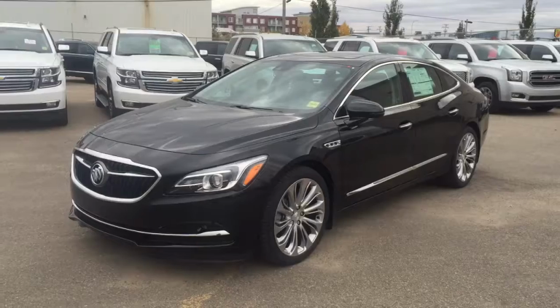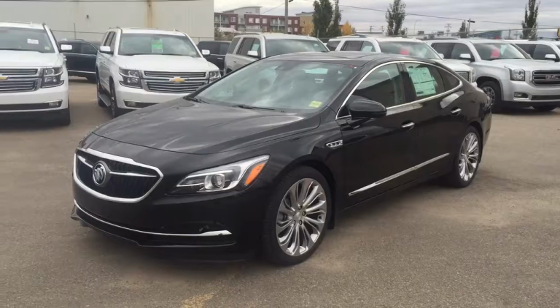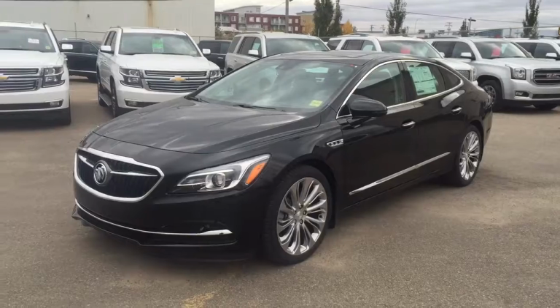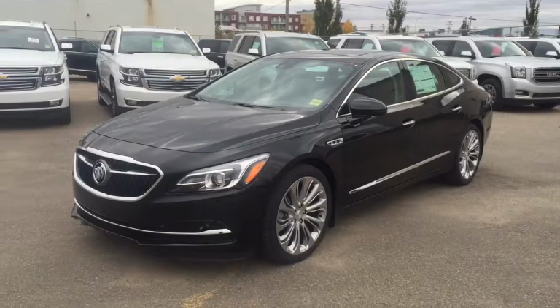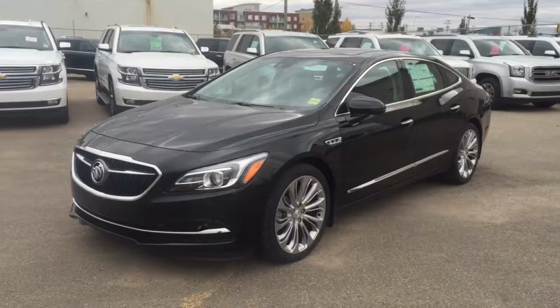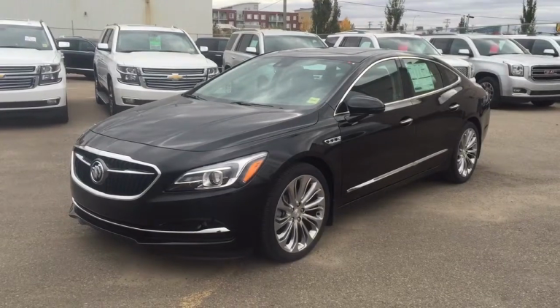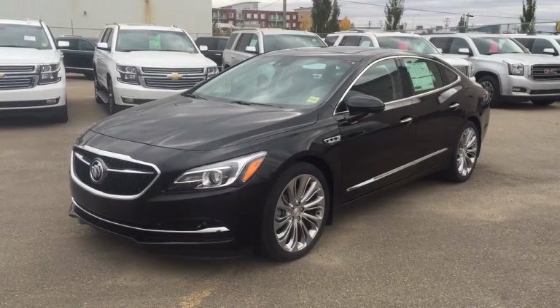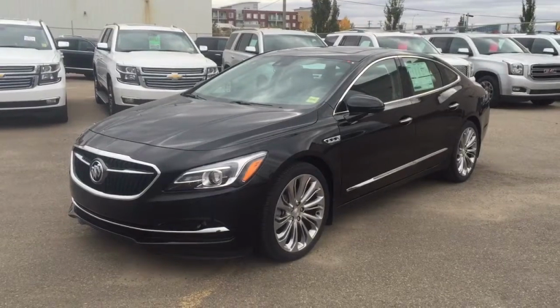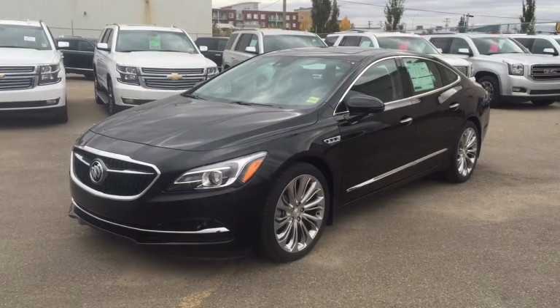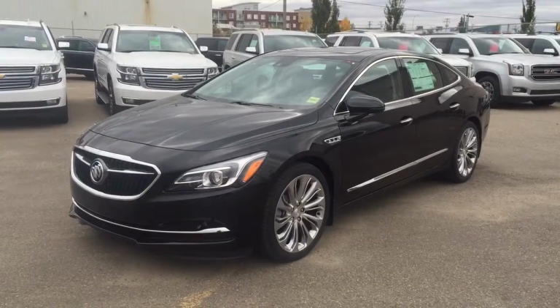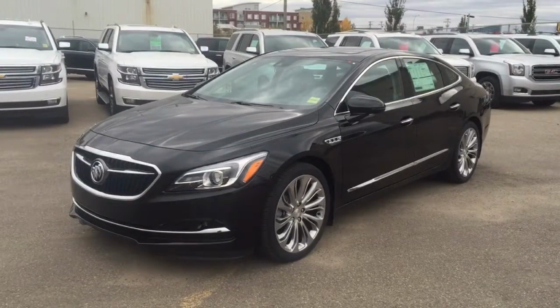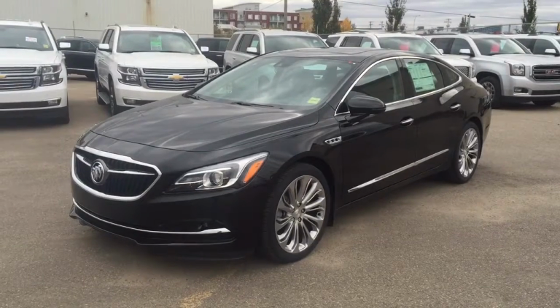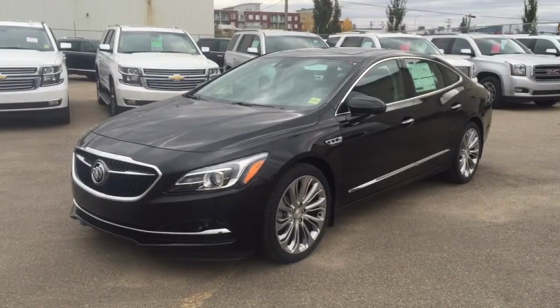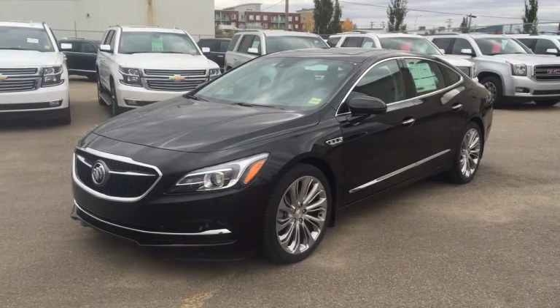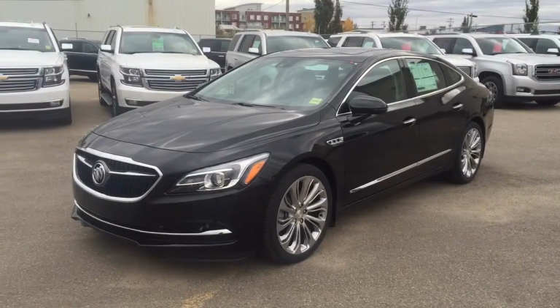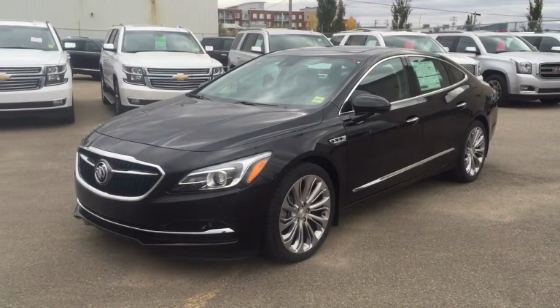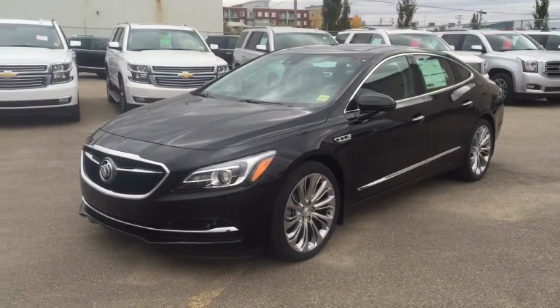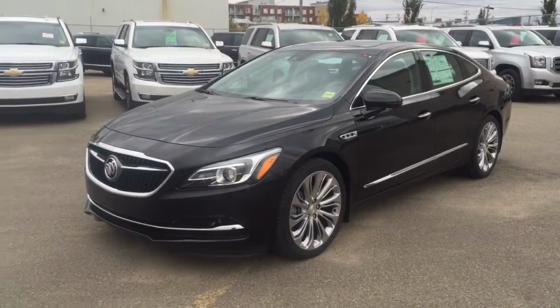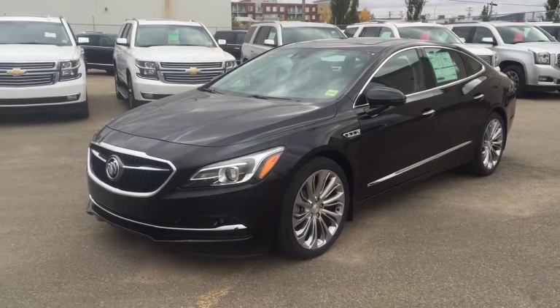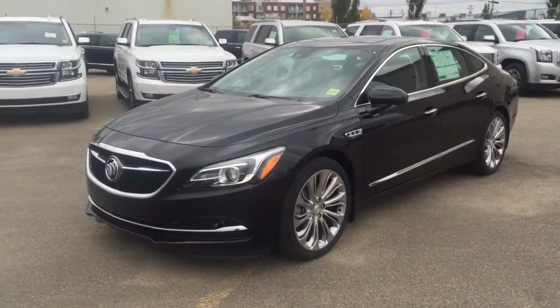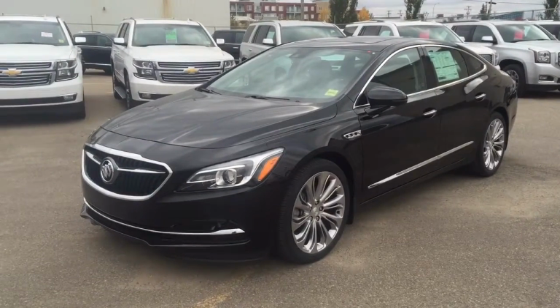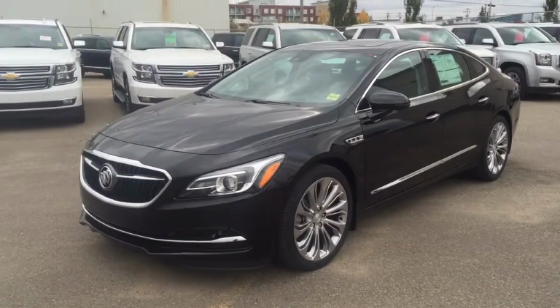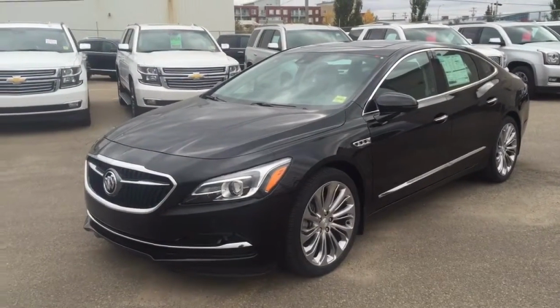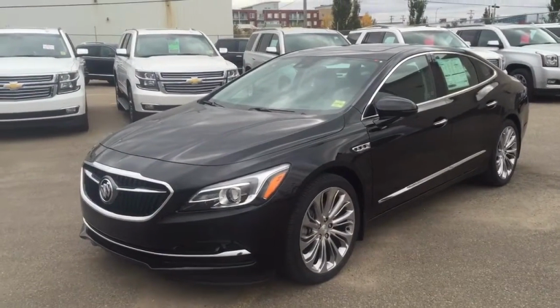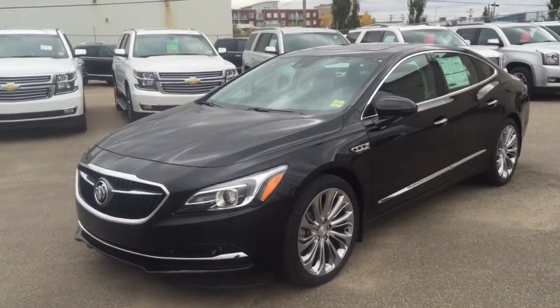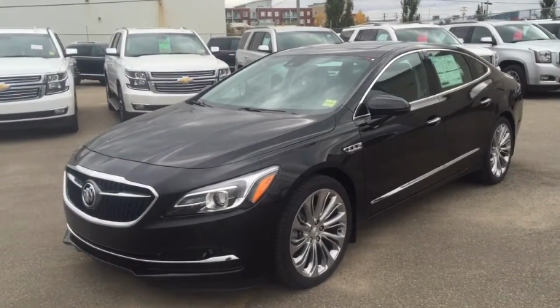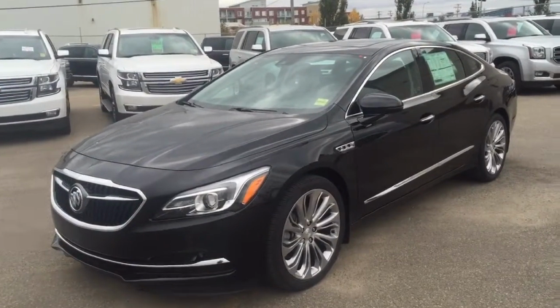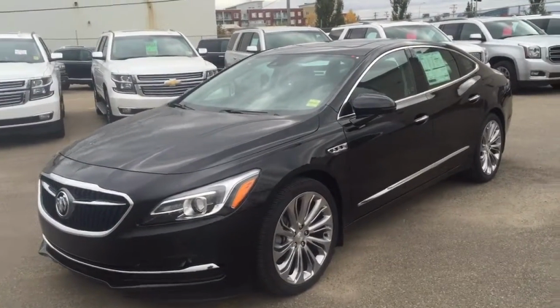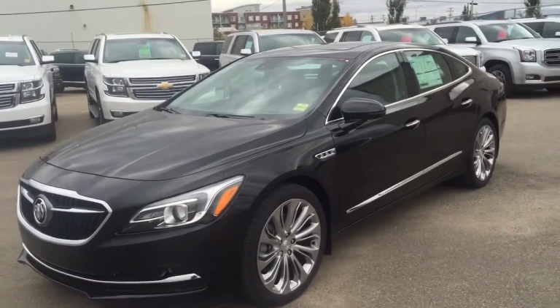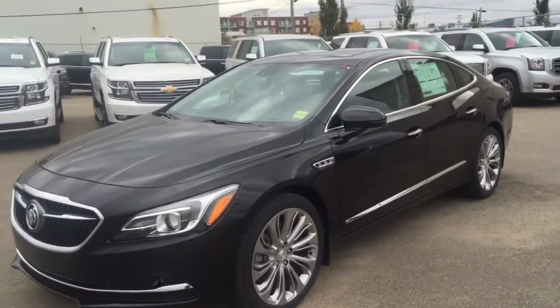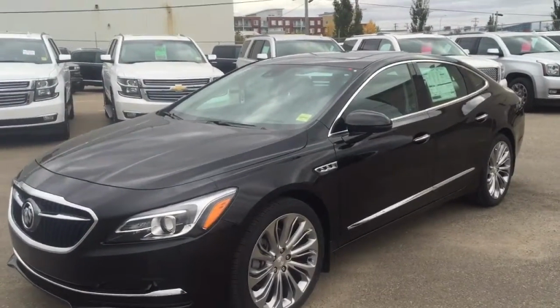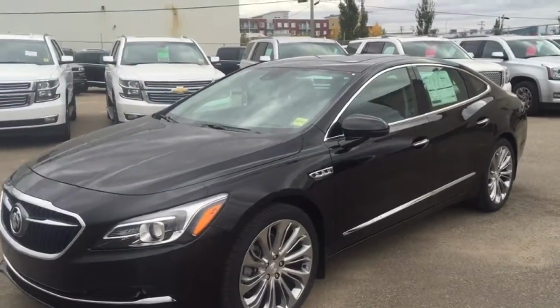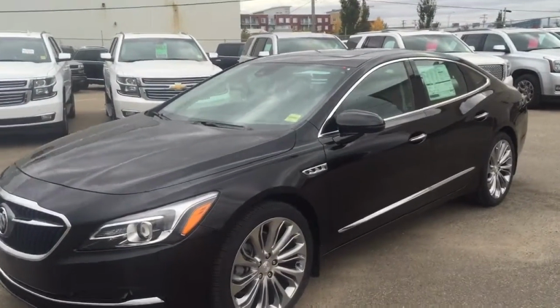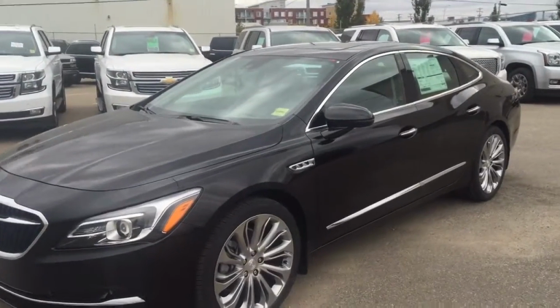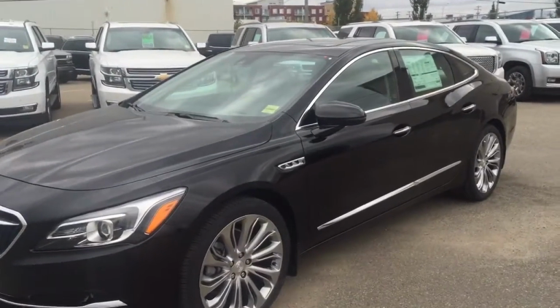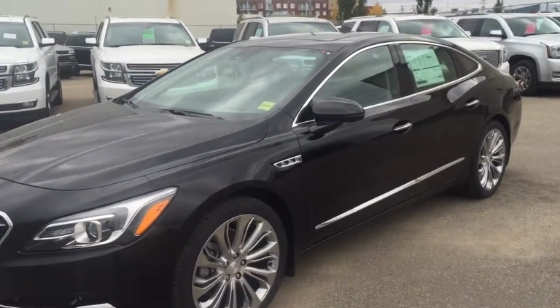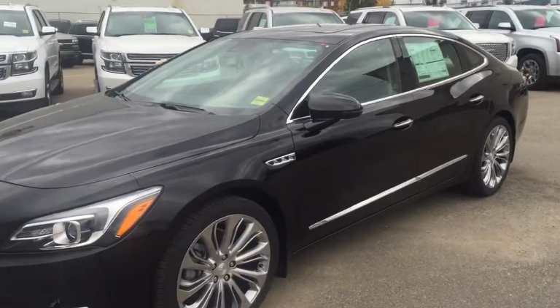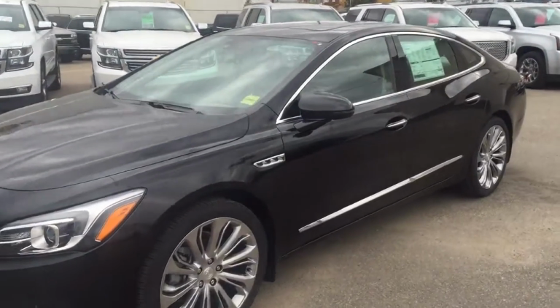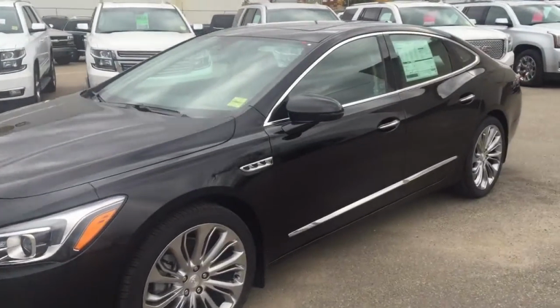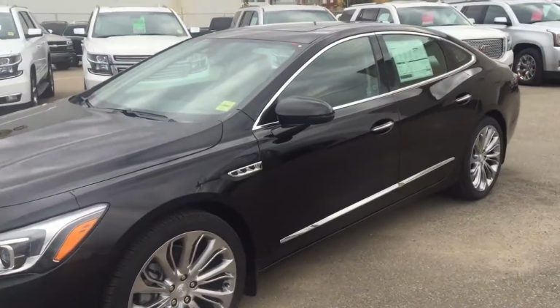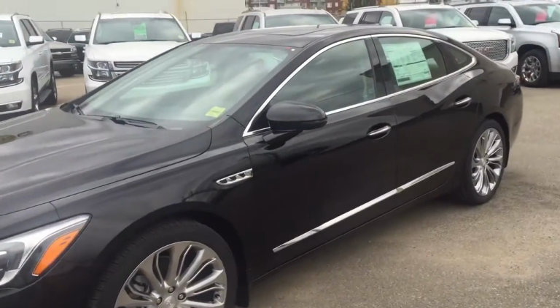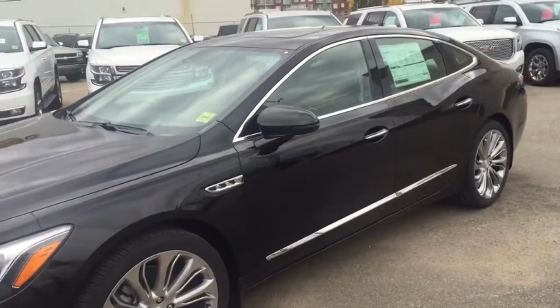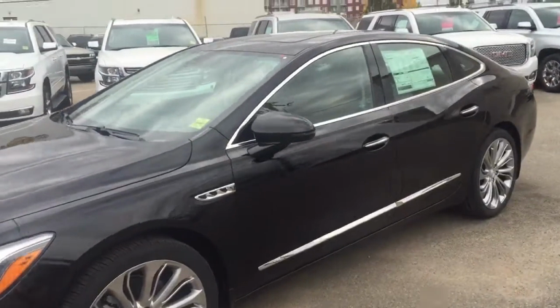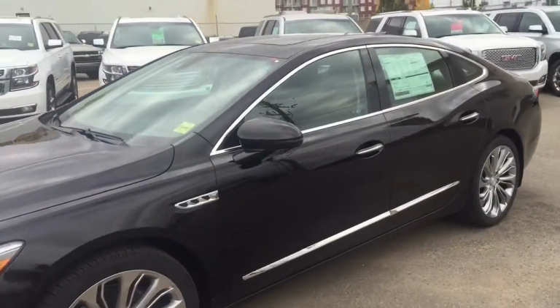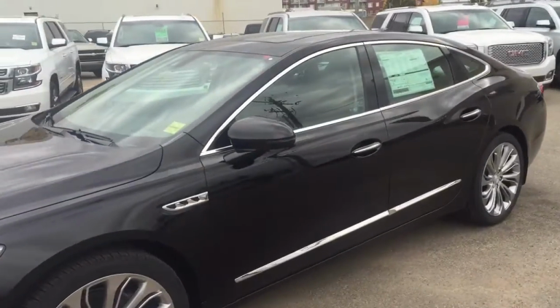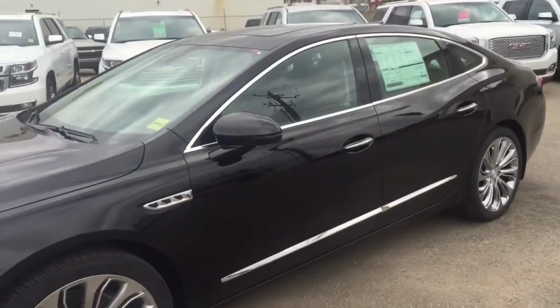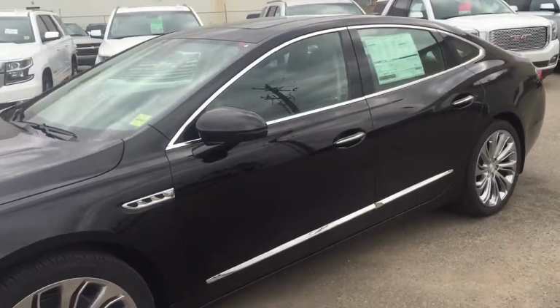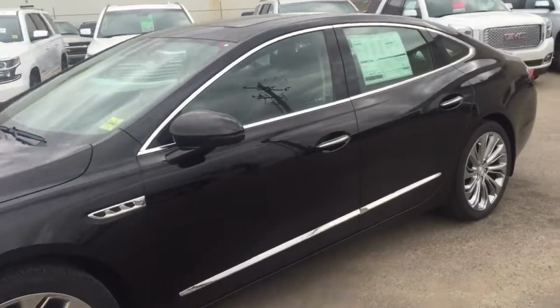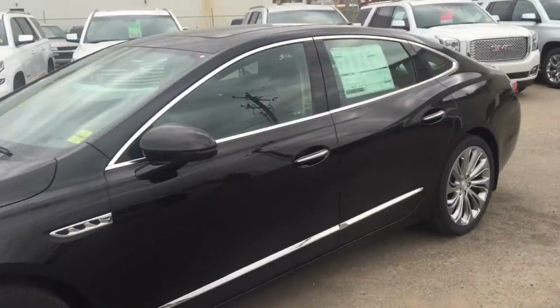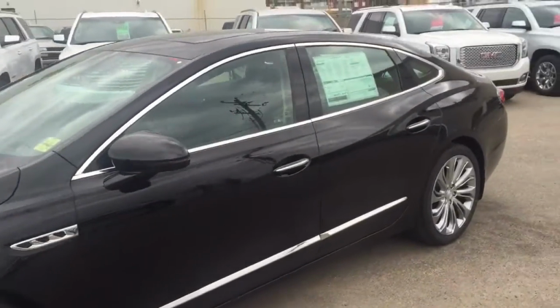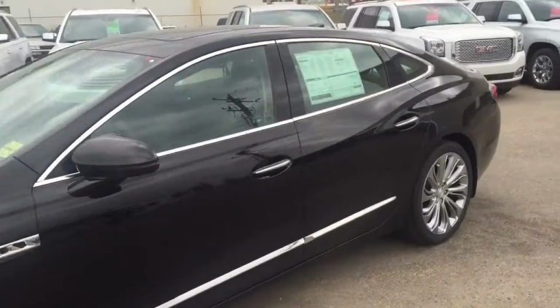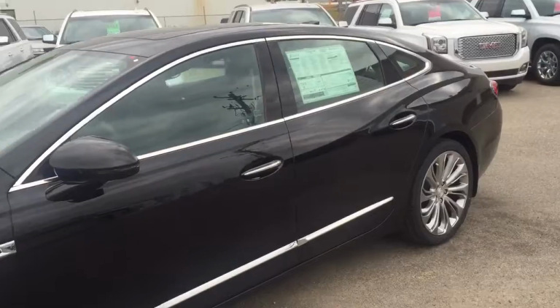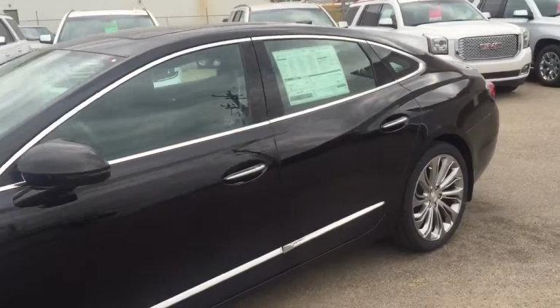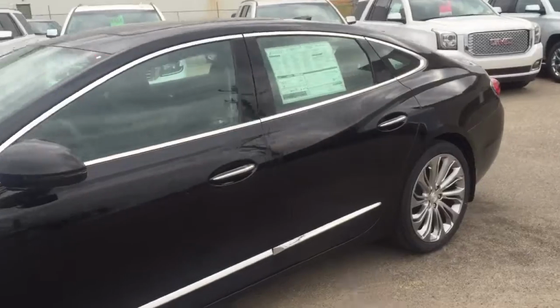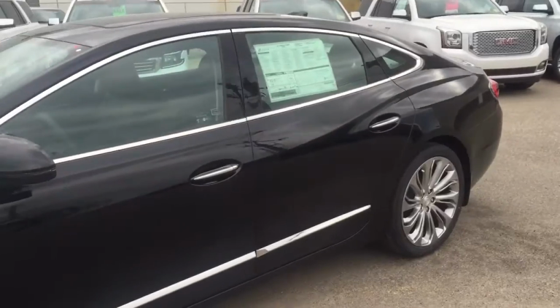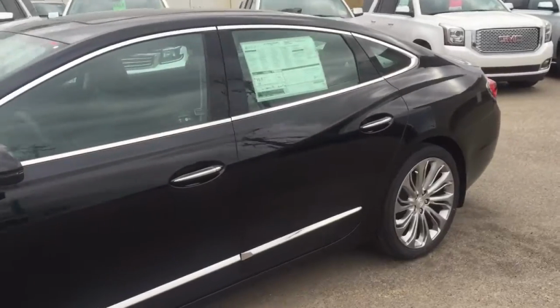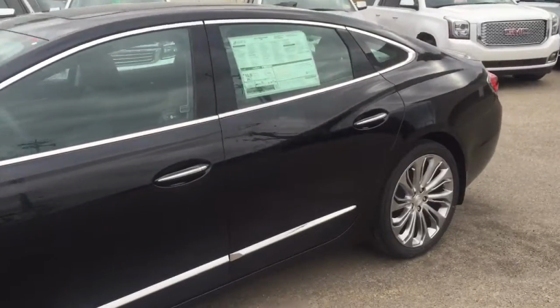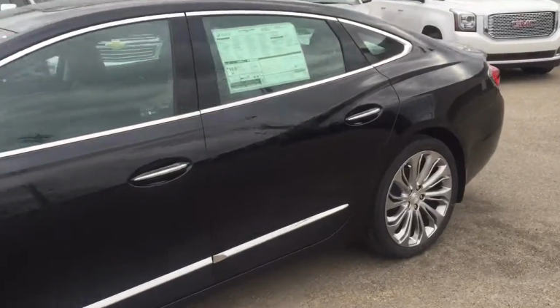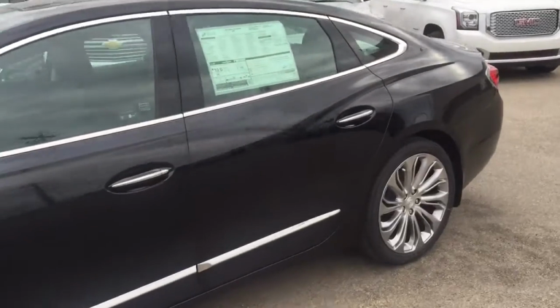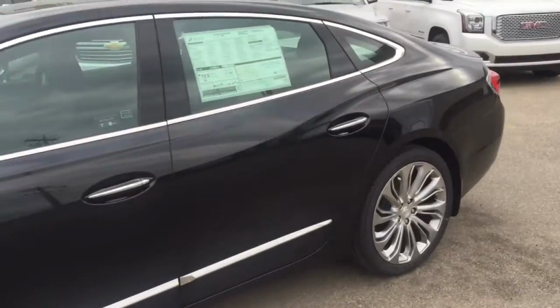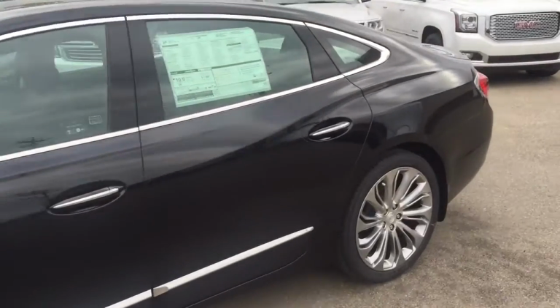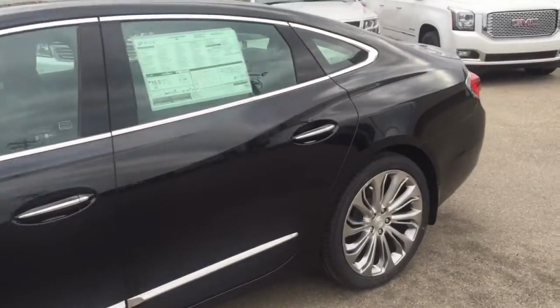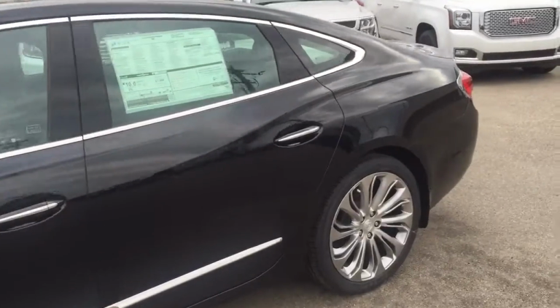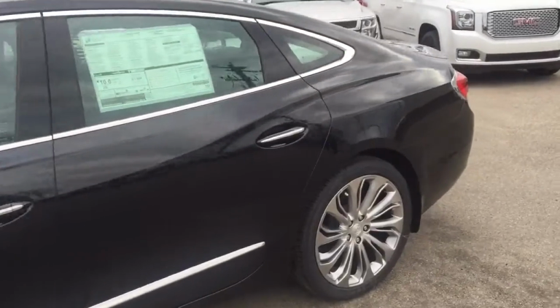Welcome to Diva Chevrolet. This is an all-new 2017 Buick LaCrosse in the color black.